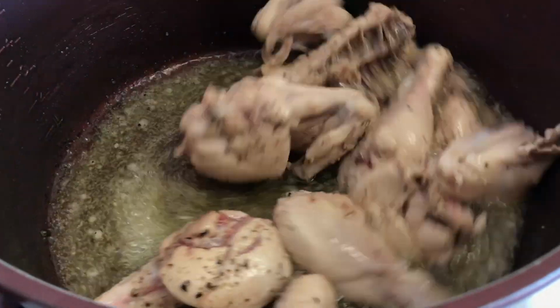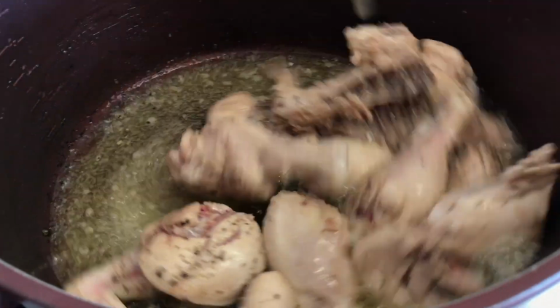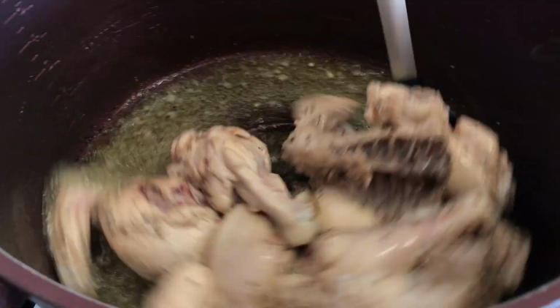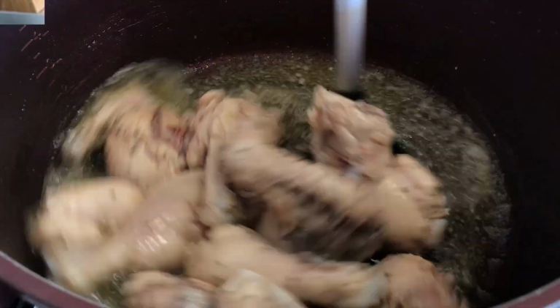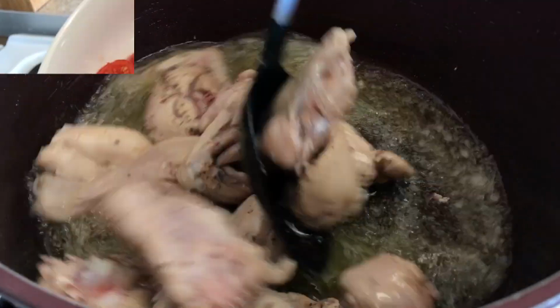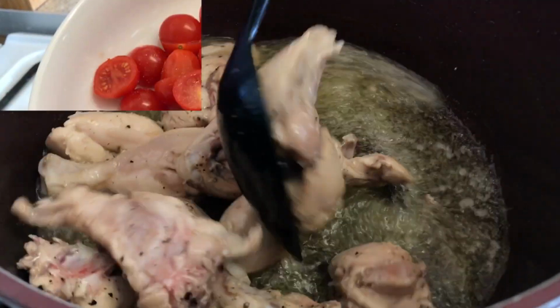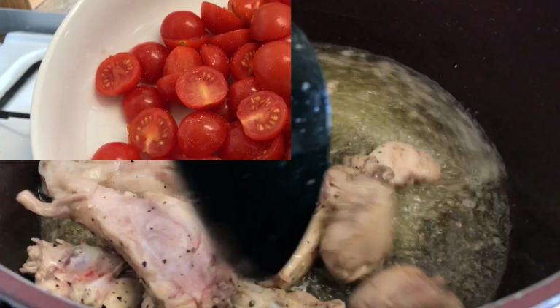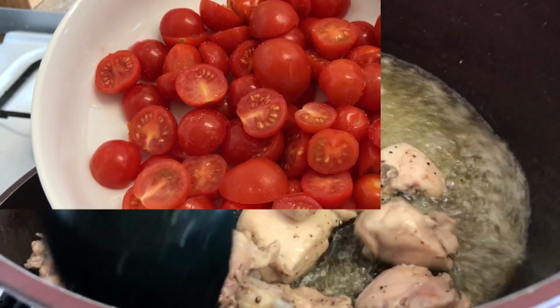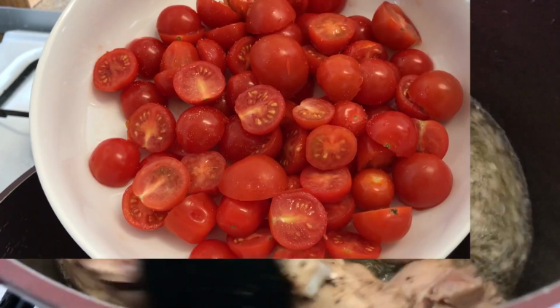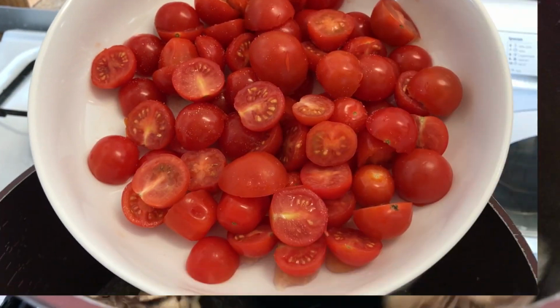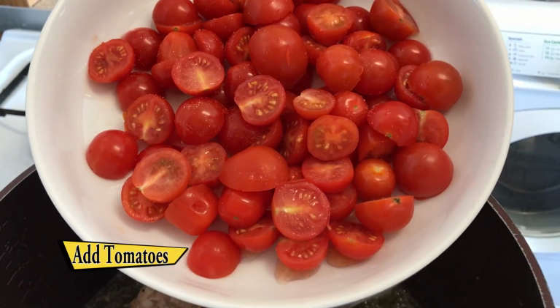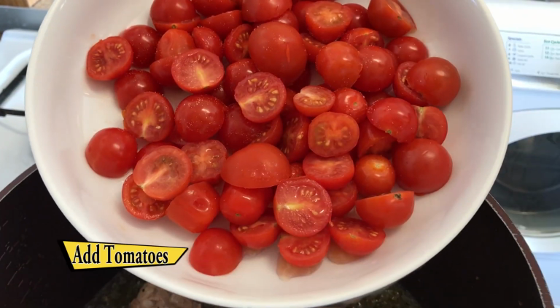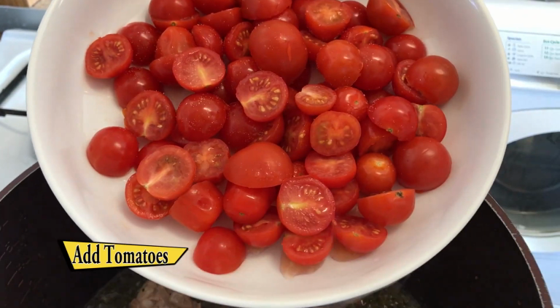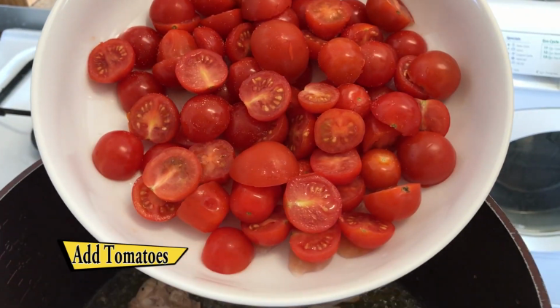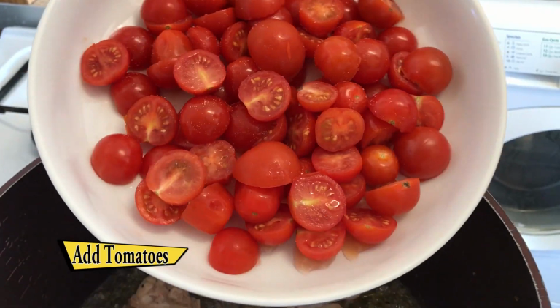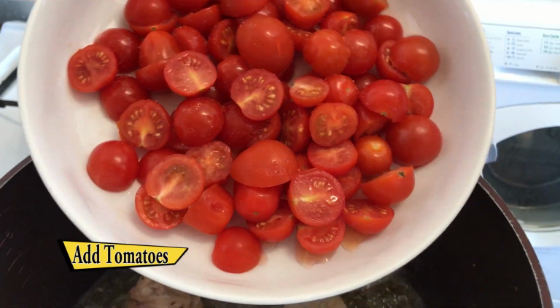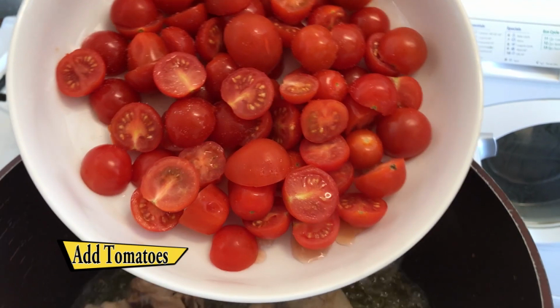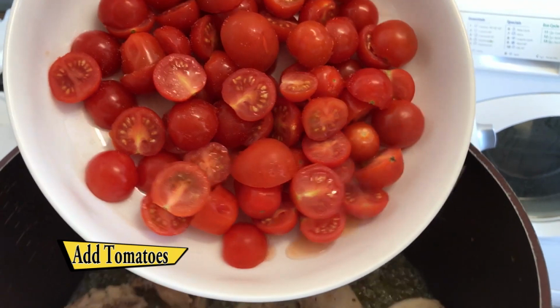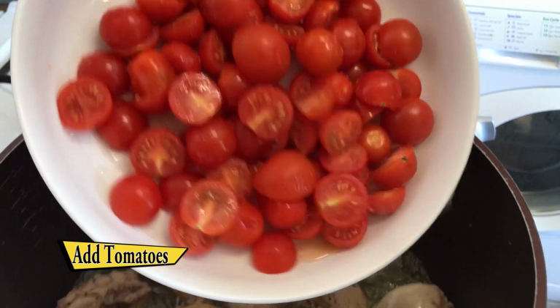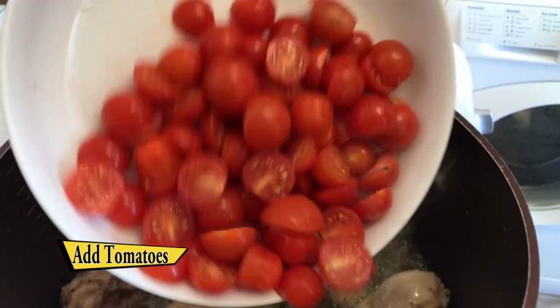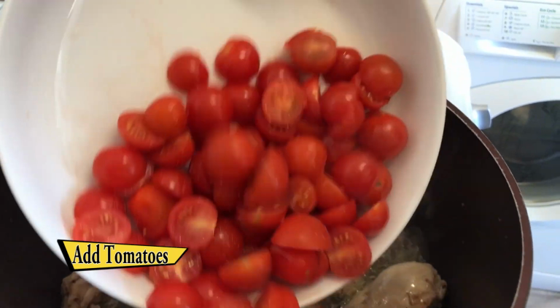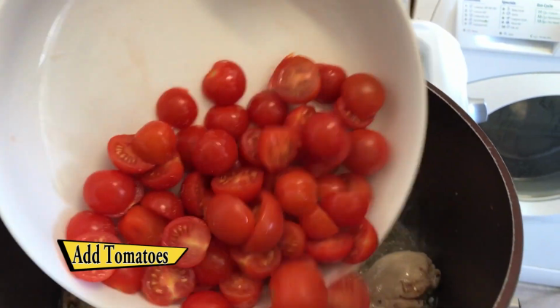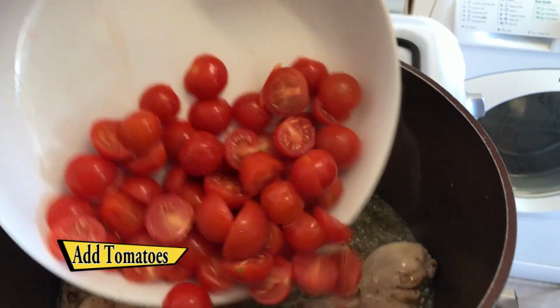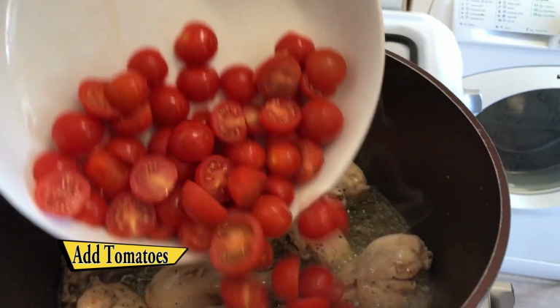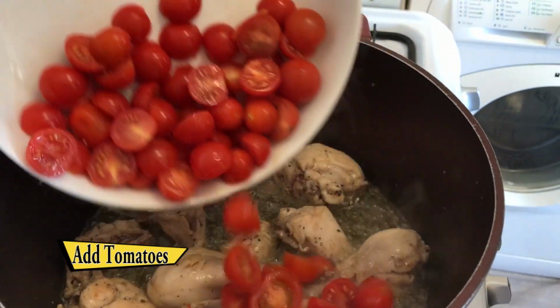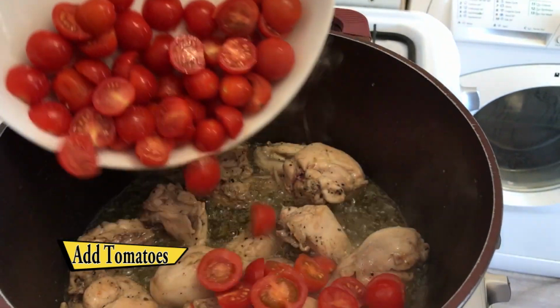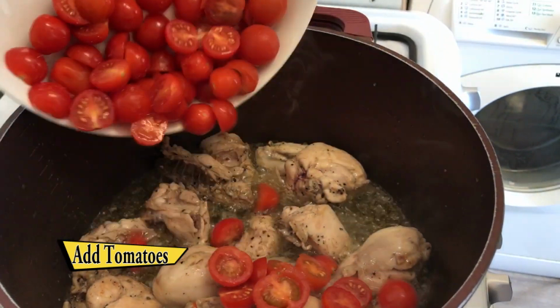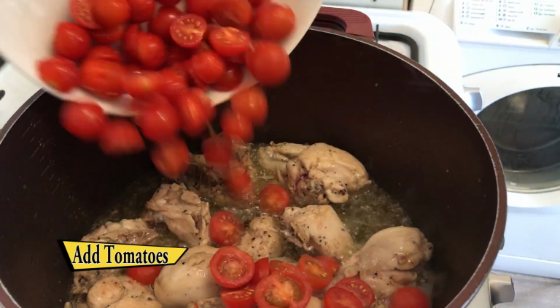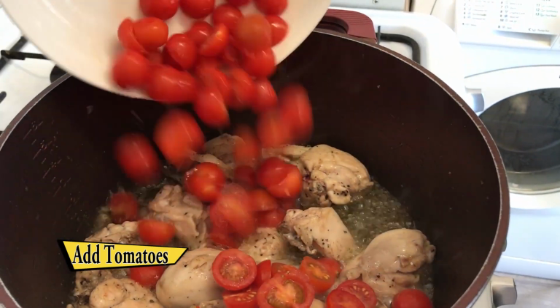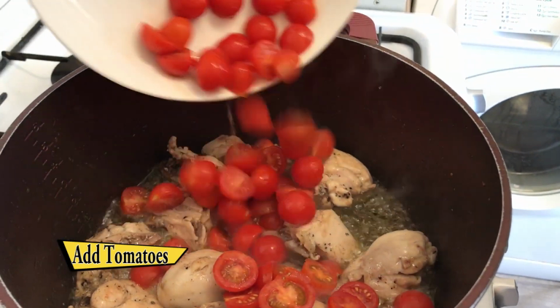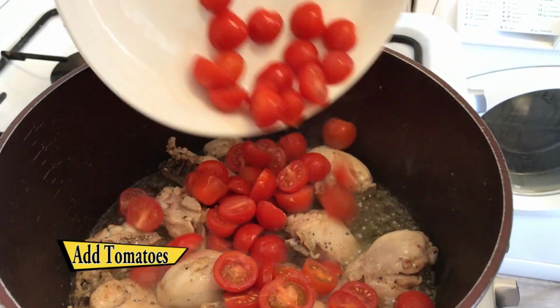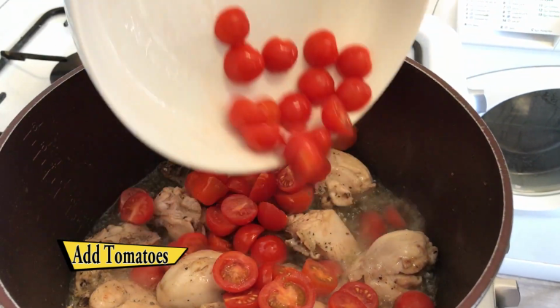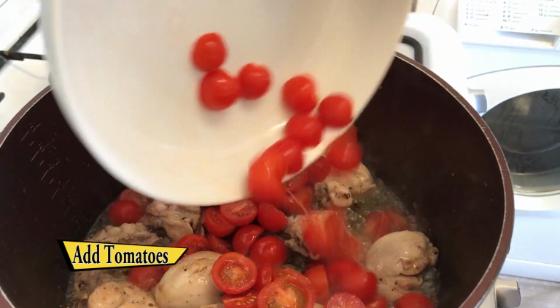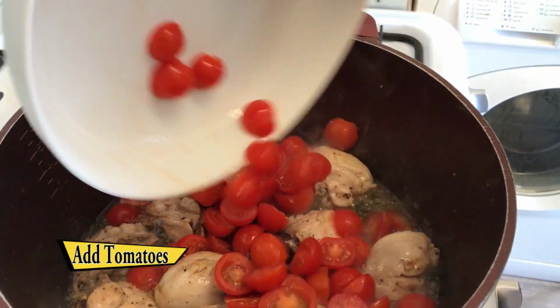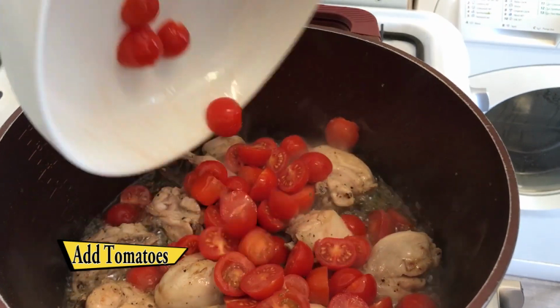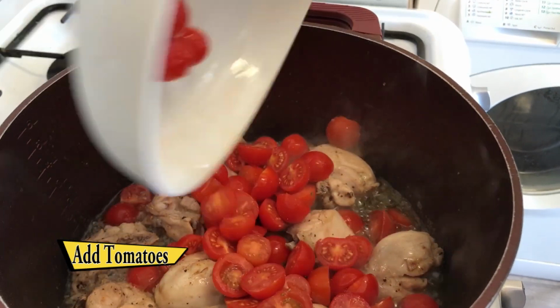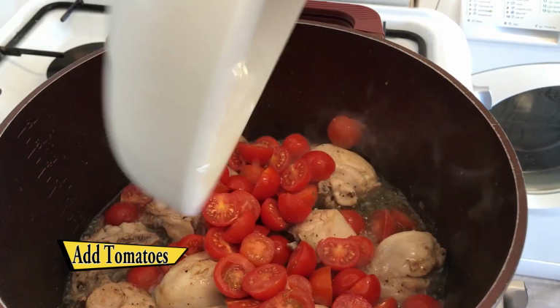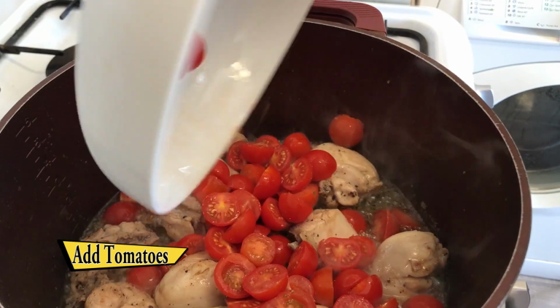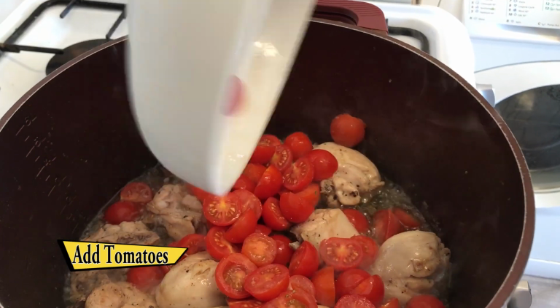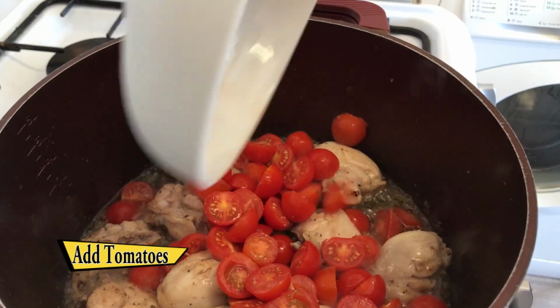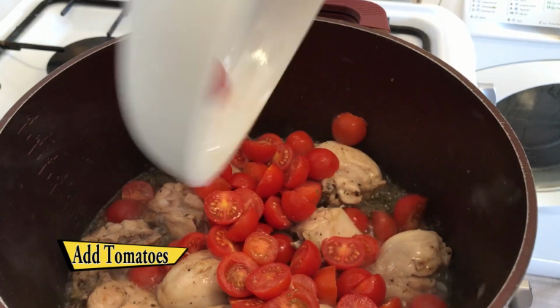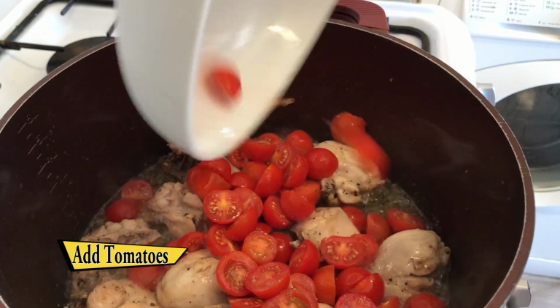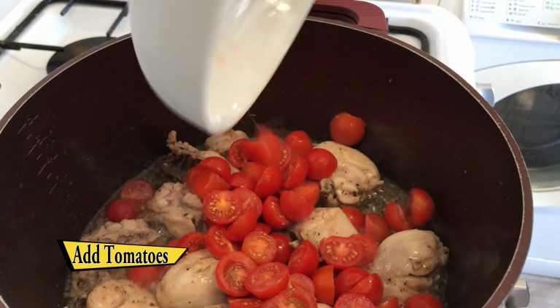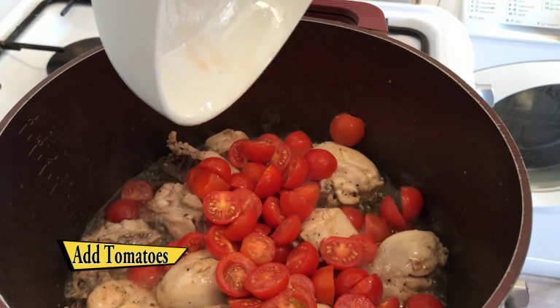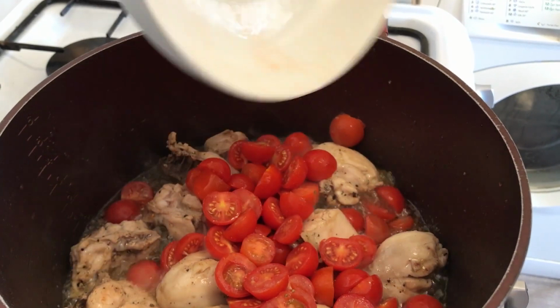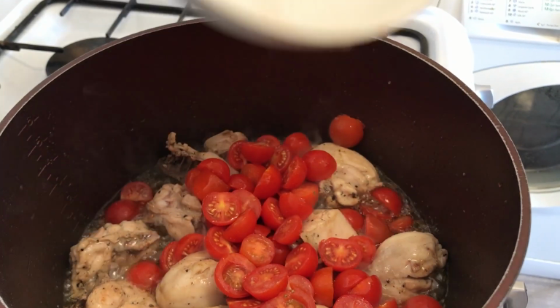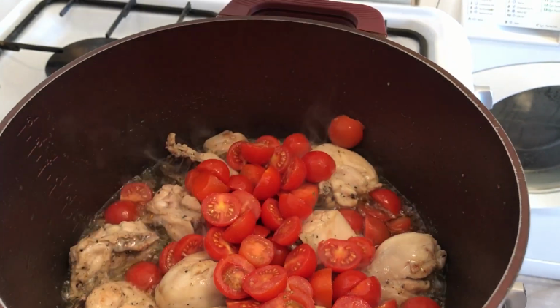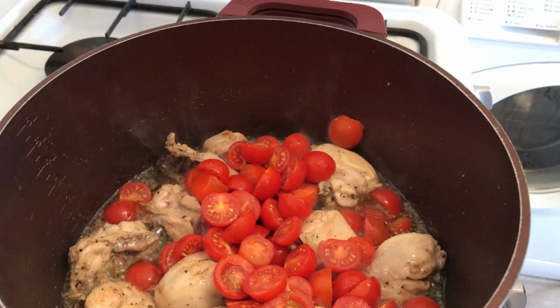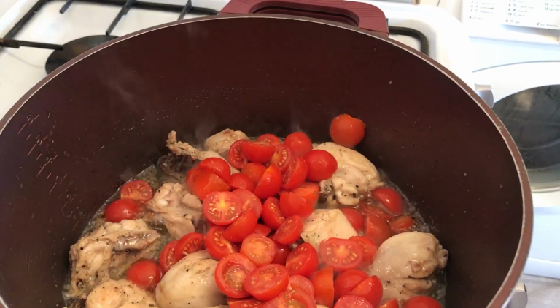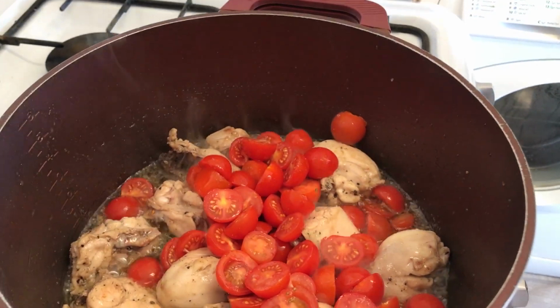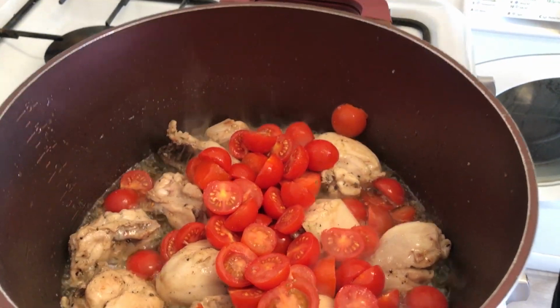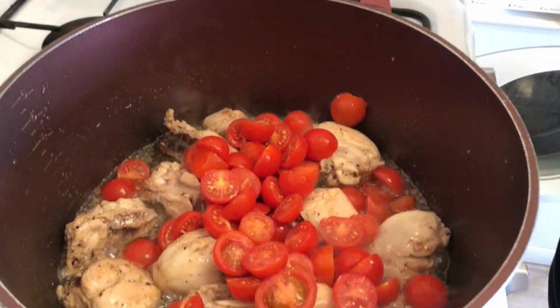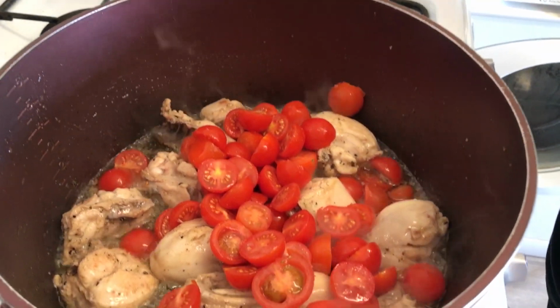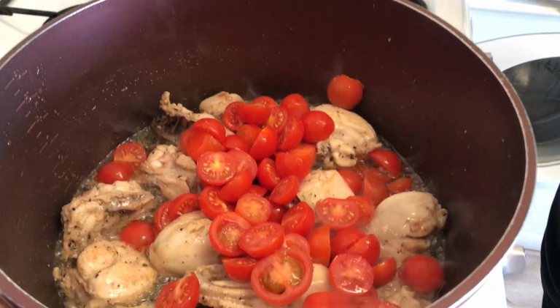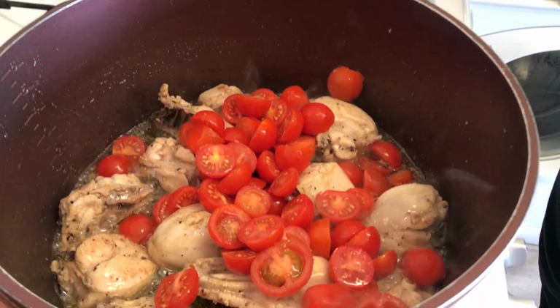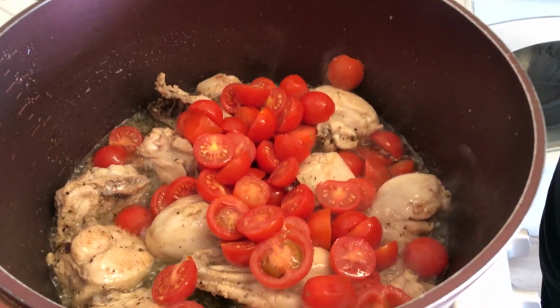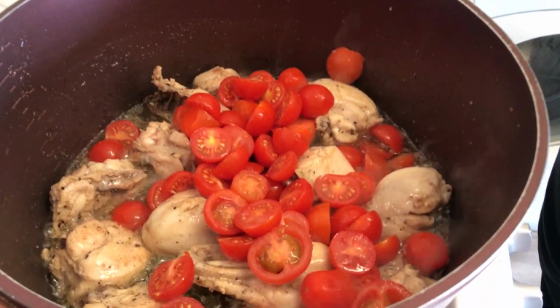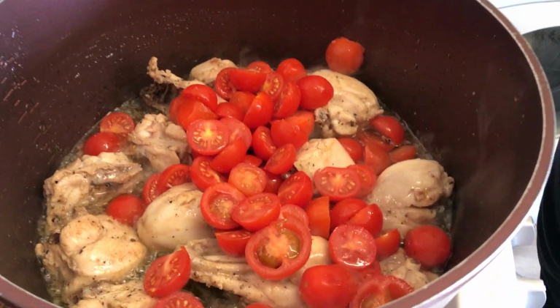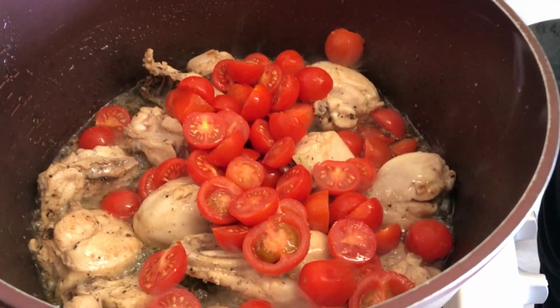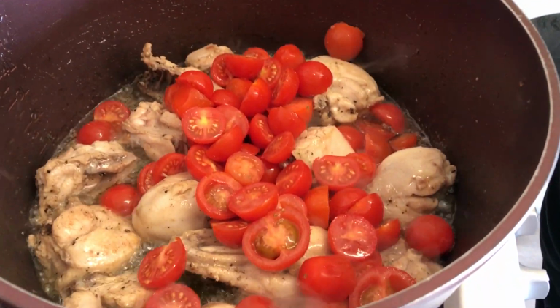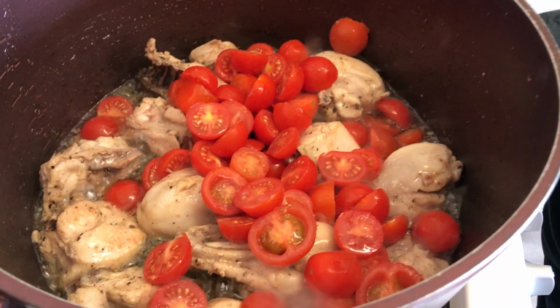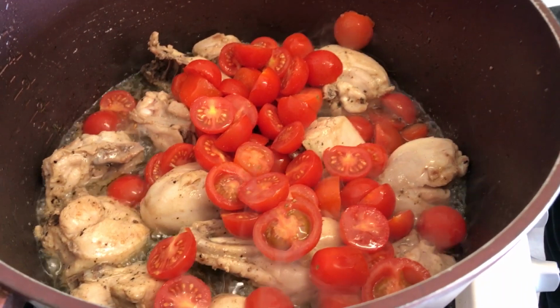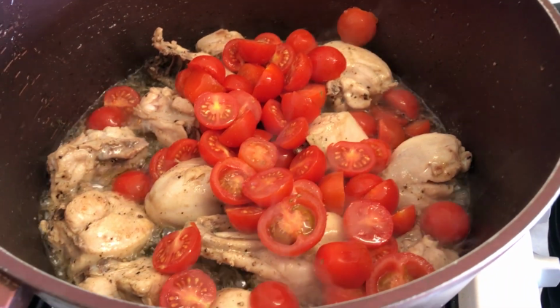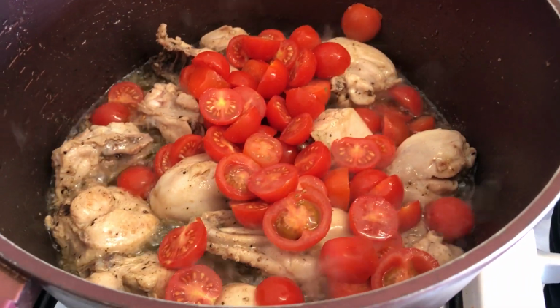Once the chicken changes colour, add the tomatoes and let it soften for another few minutes.